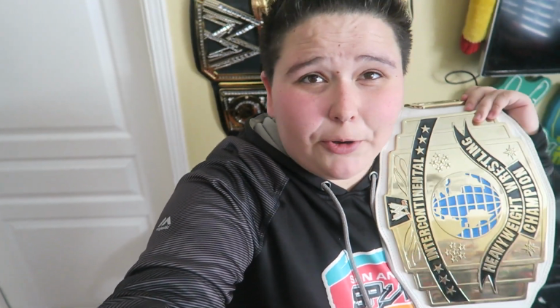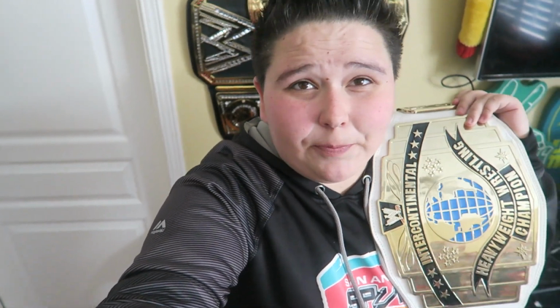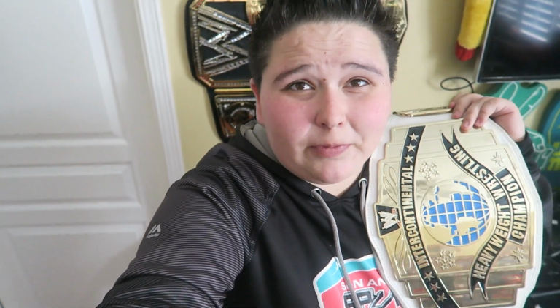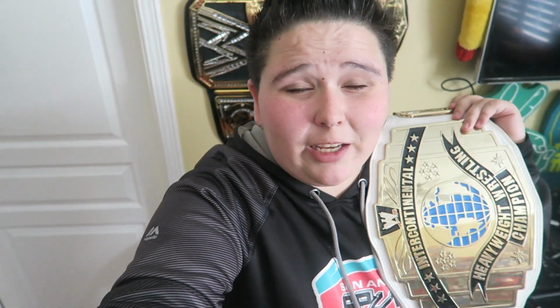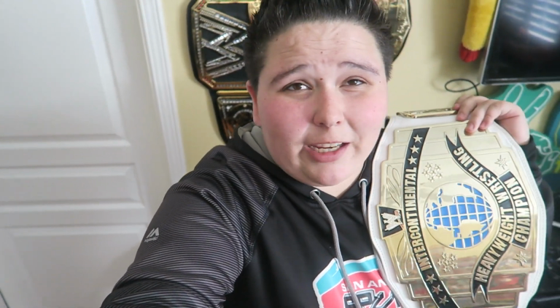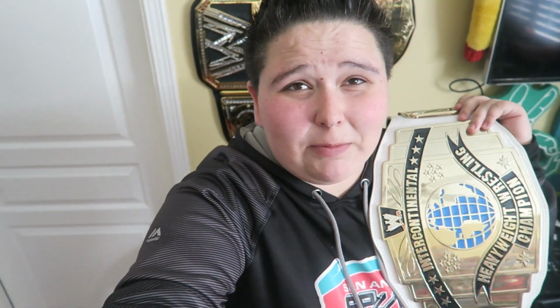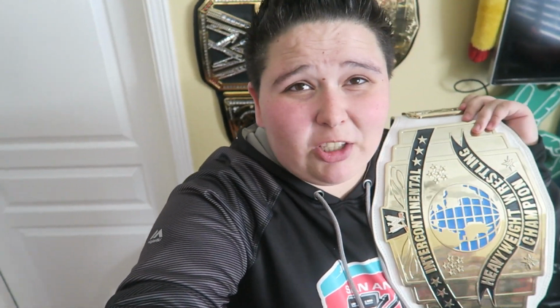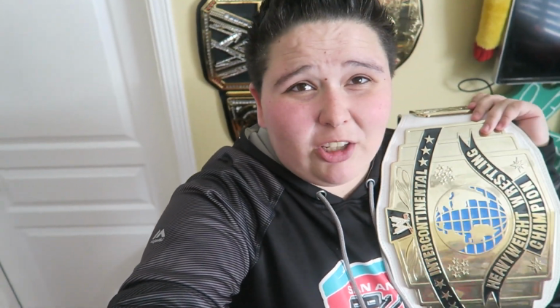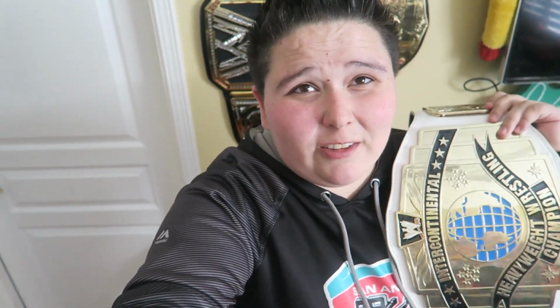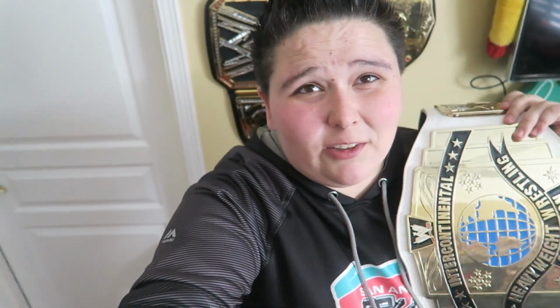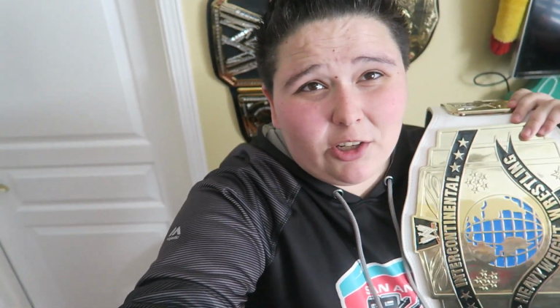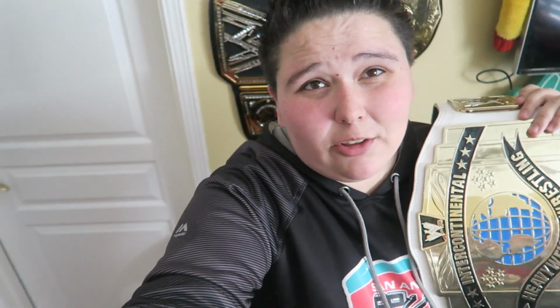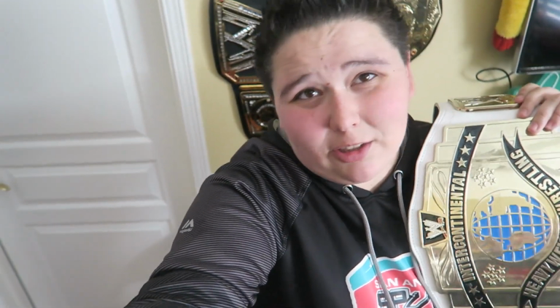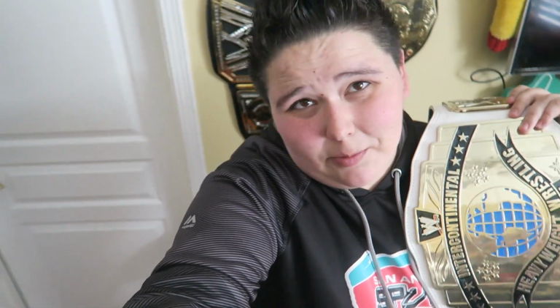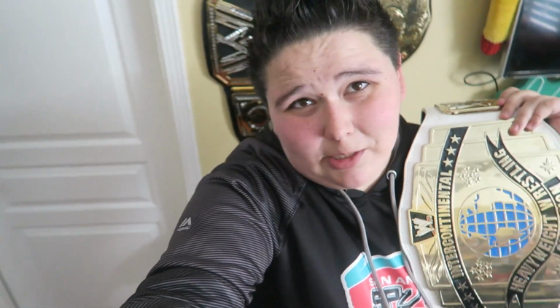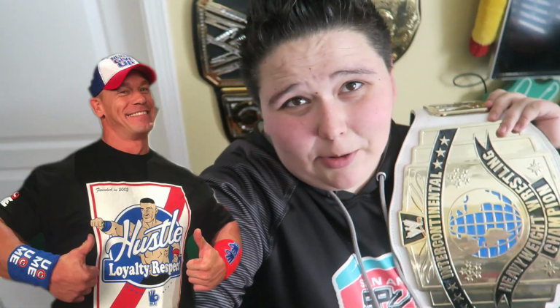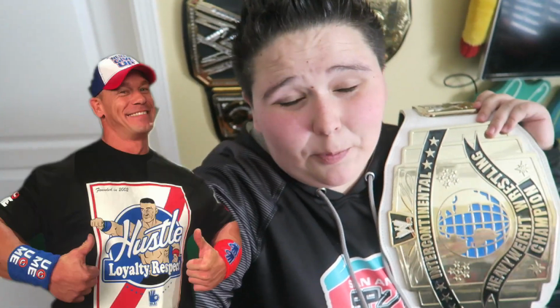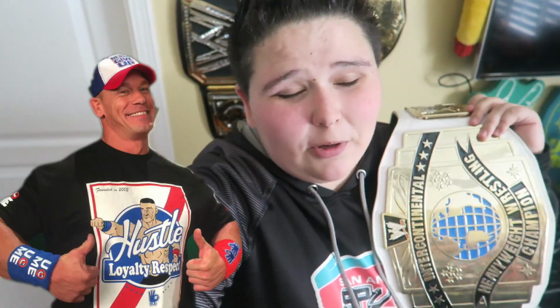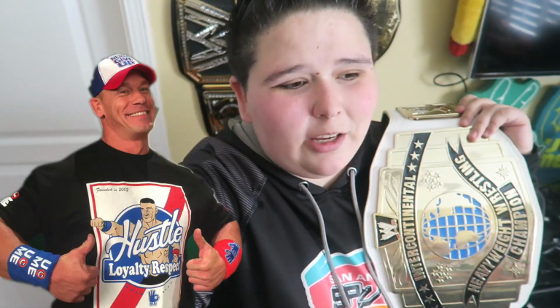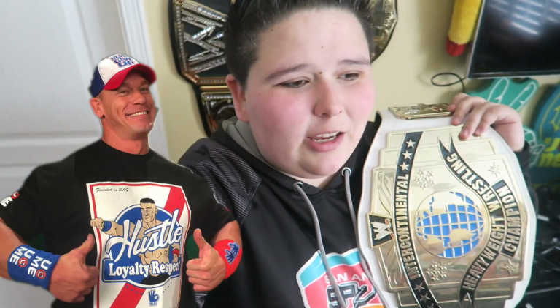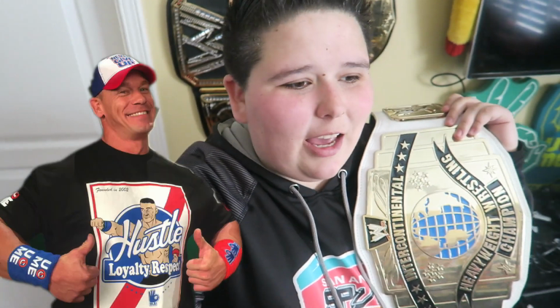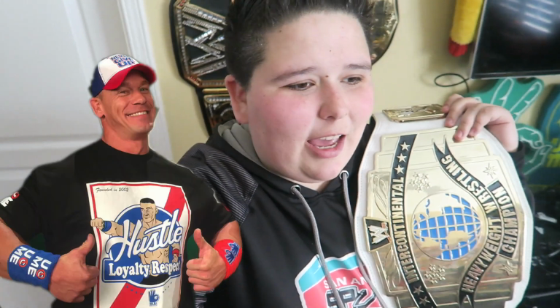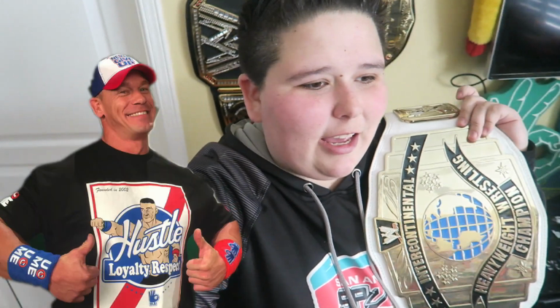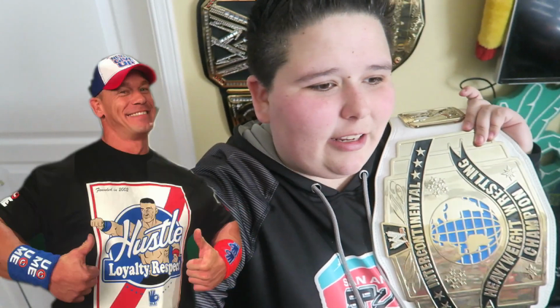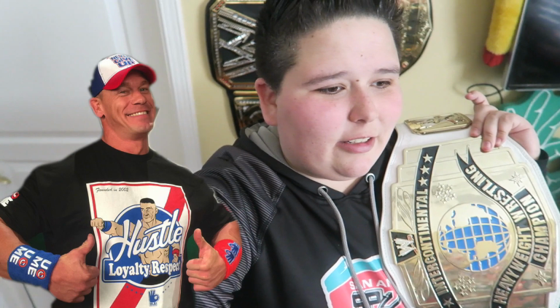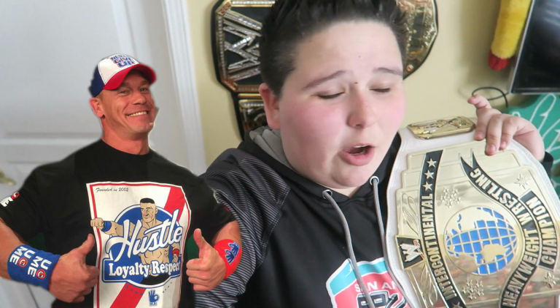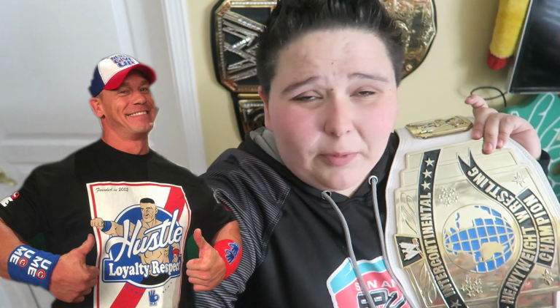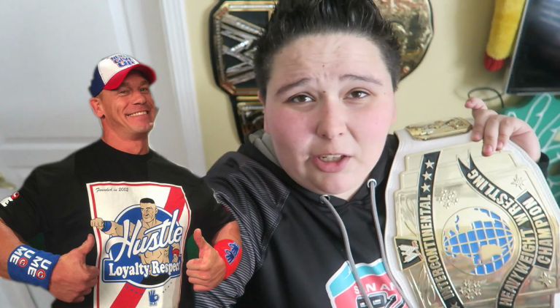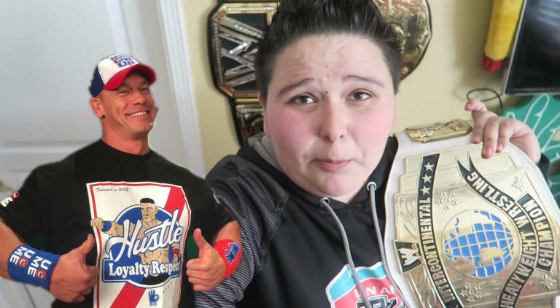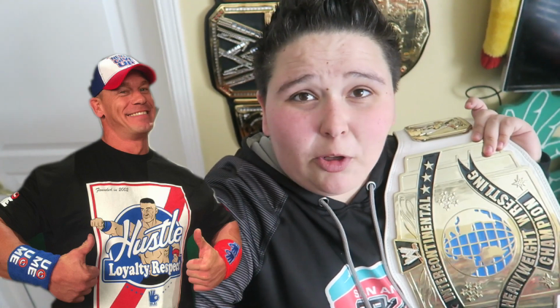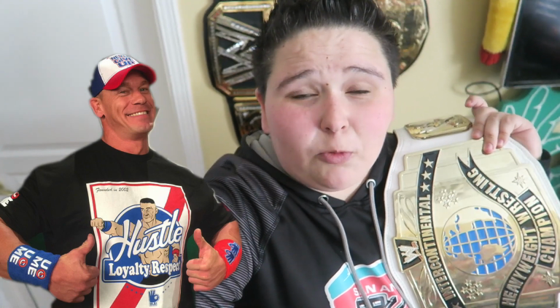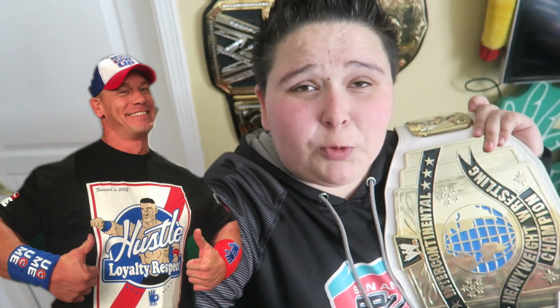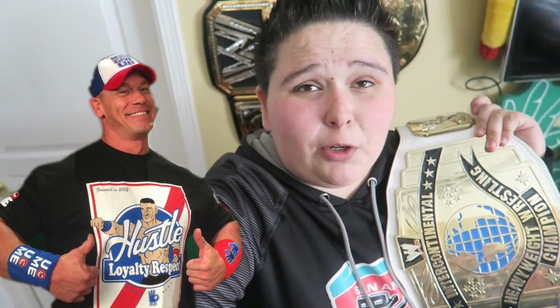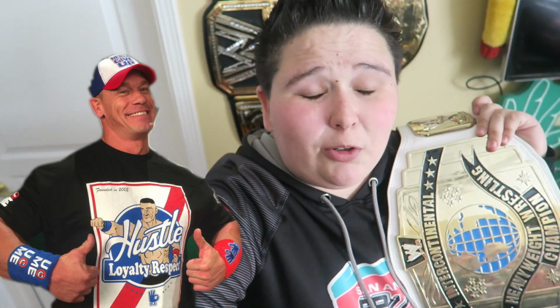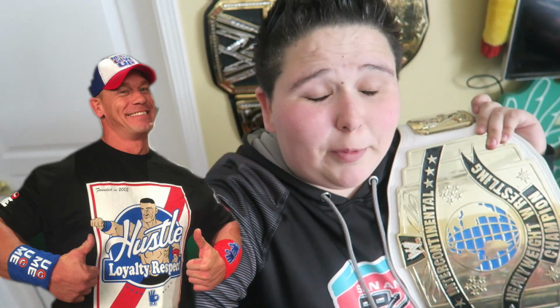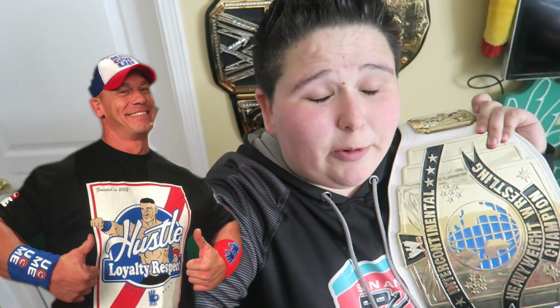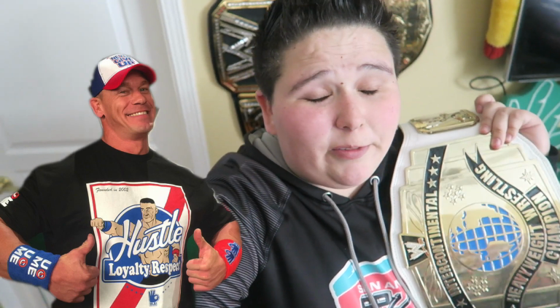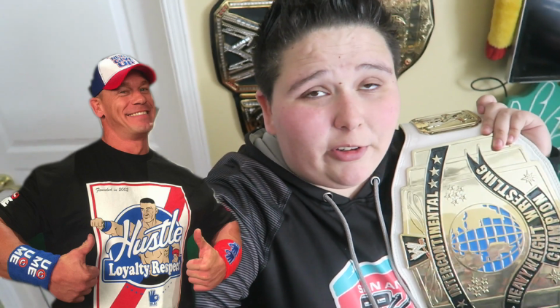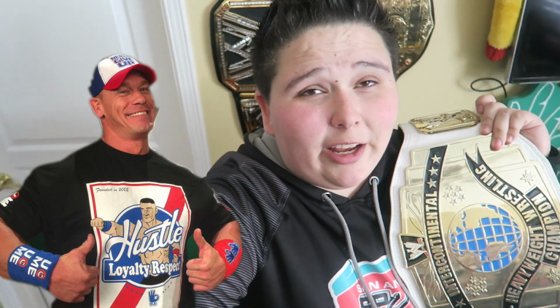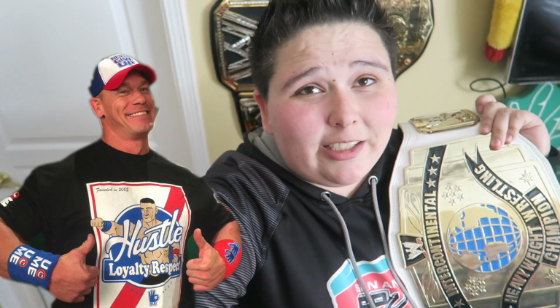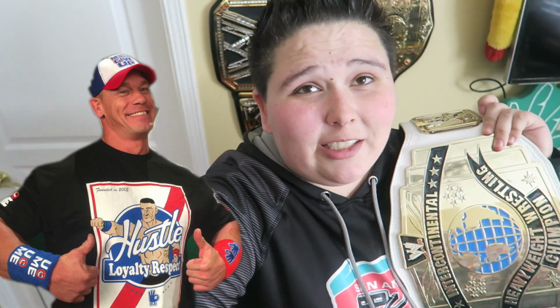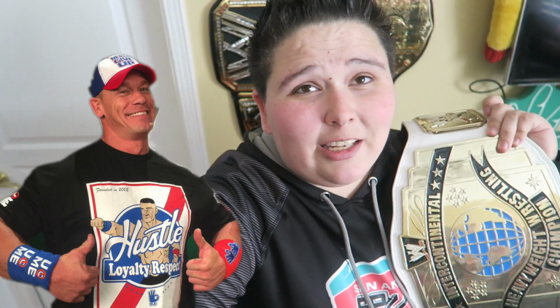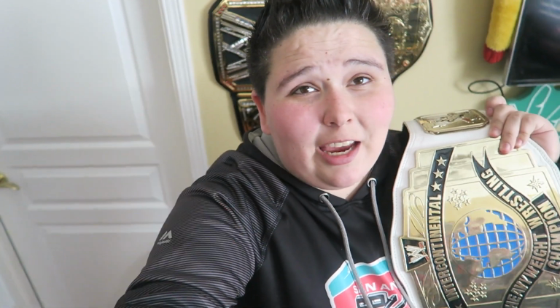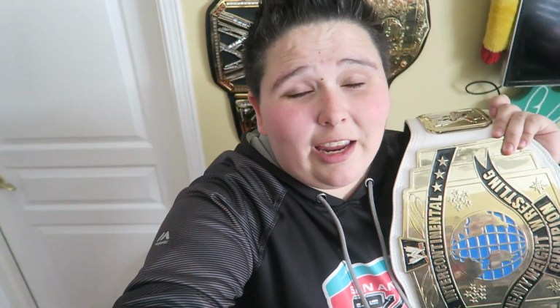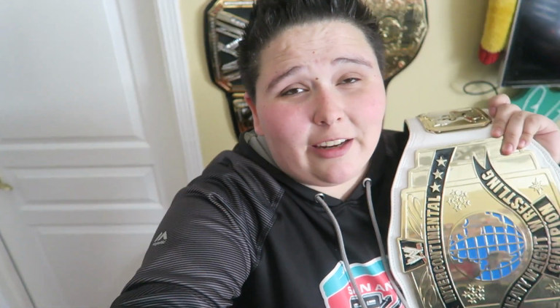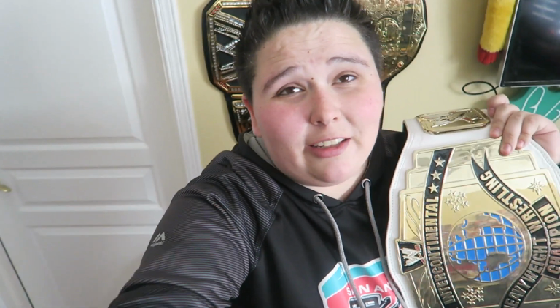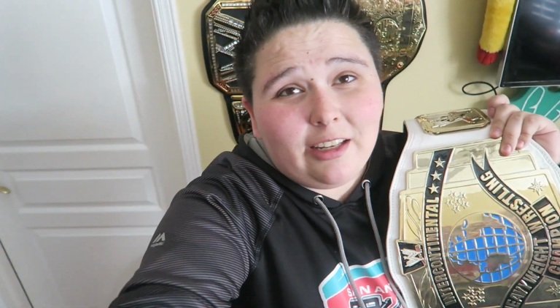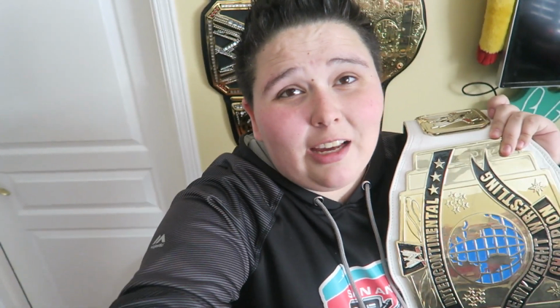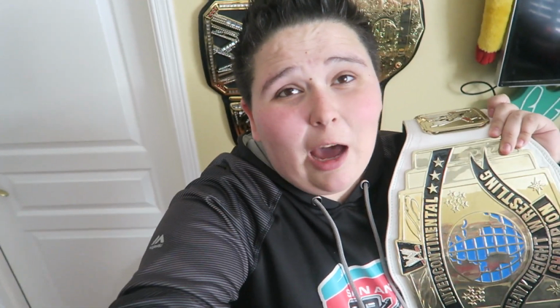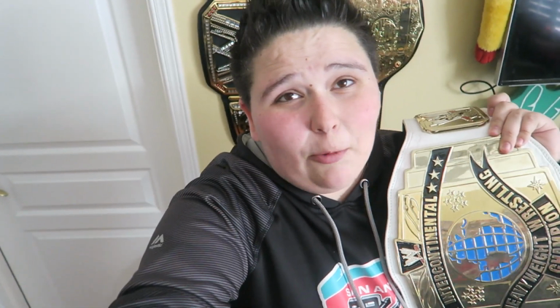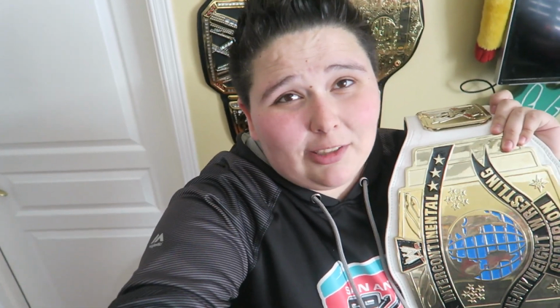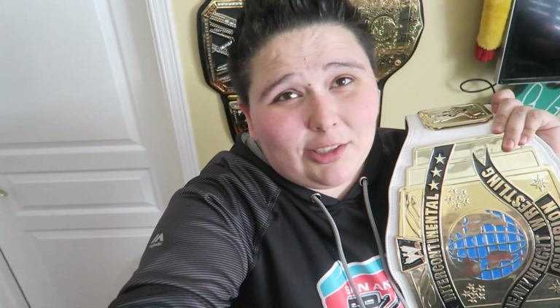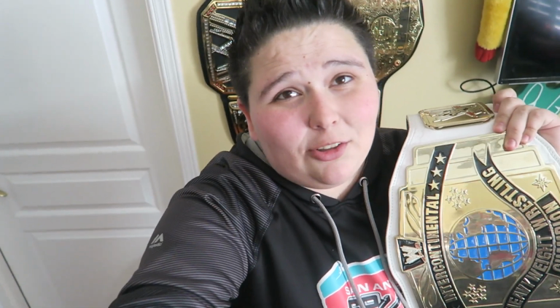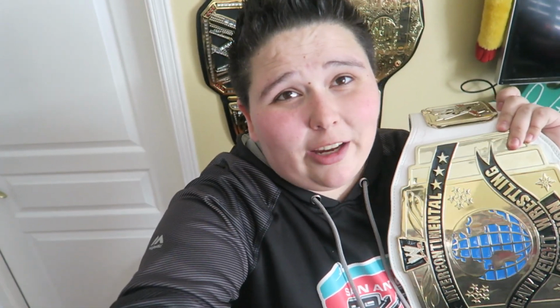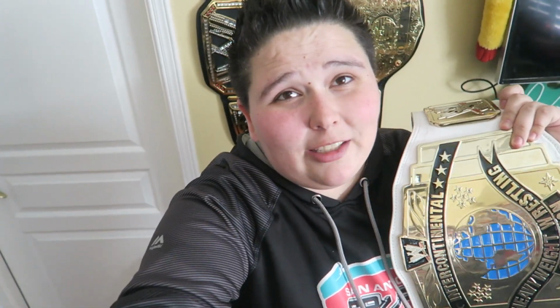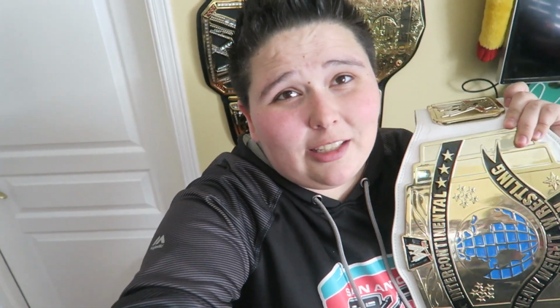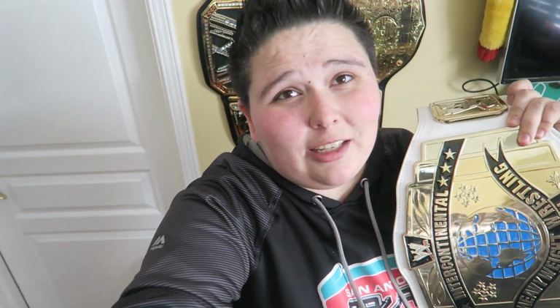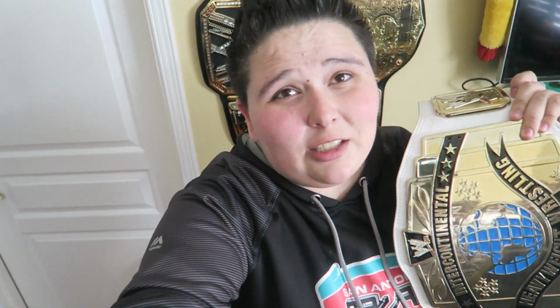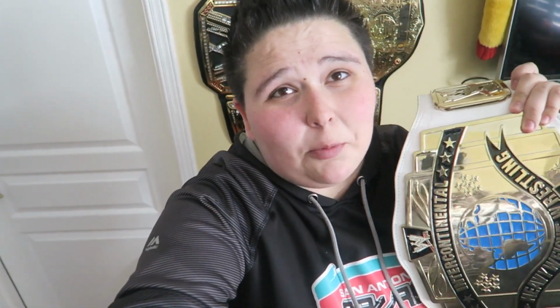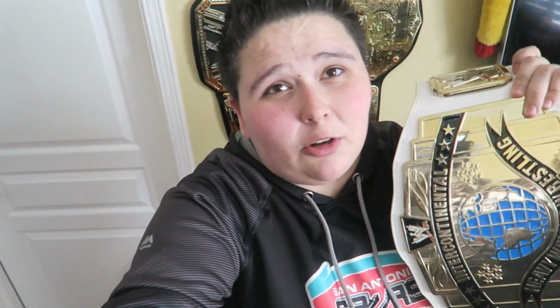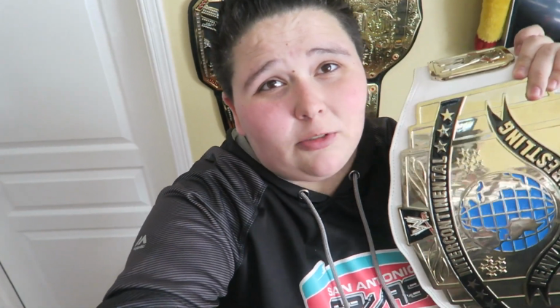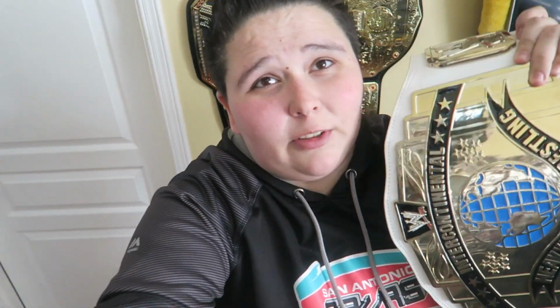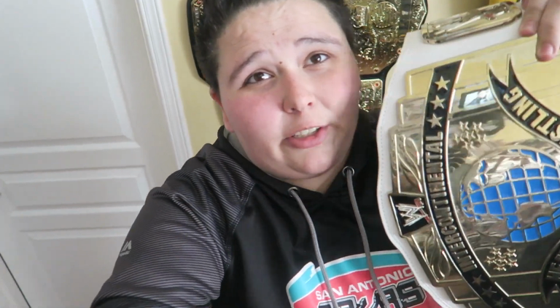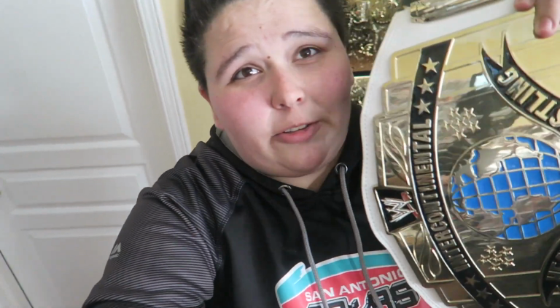So yeah guys, make sure you give this video a thumbs up and comment down below which belt you want me to review next. And I will see you guys in tomorrow's video.